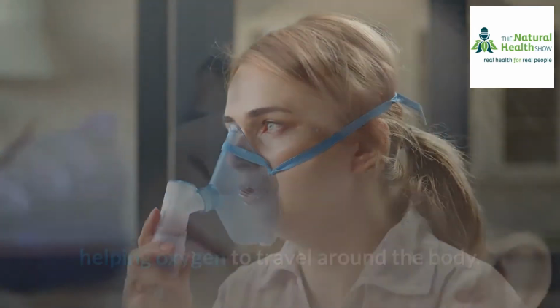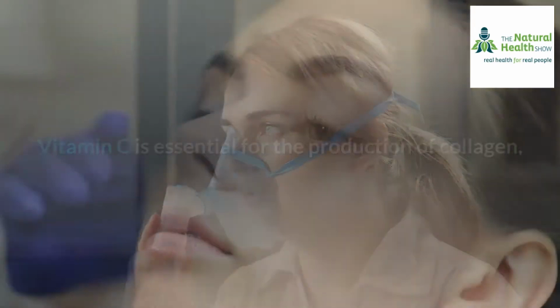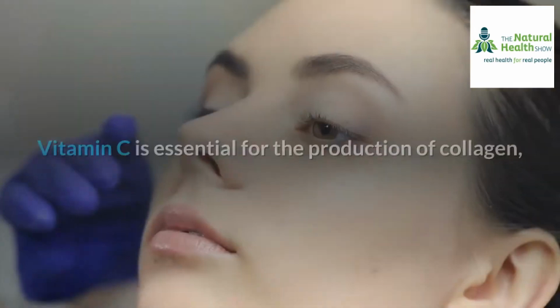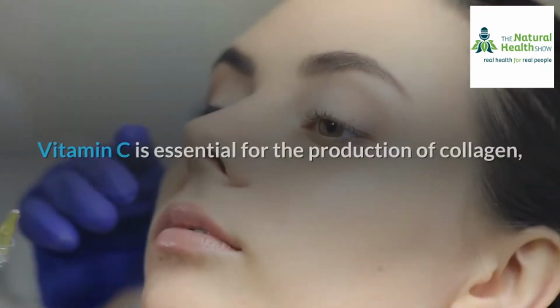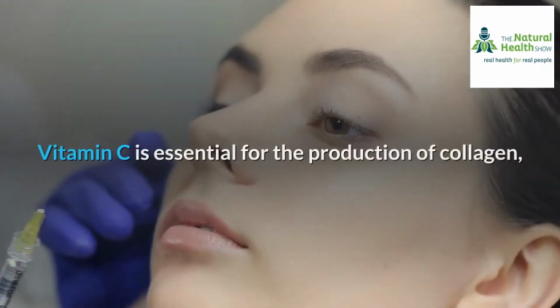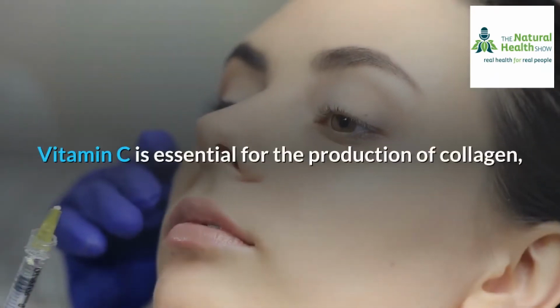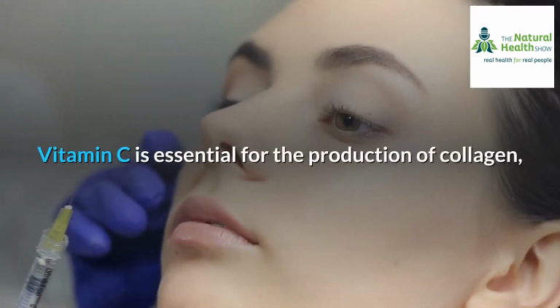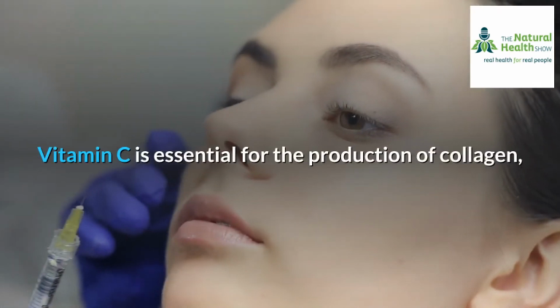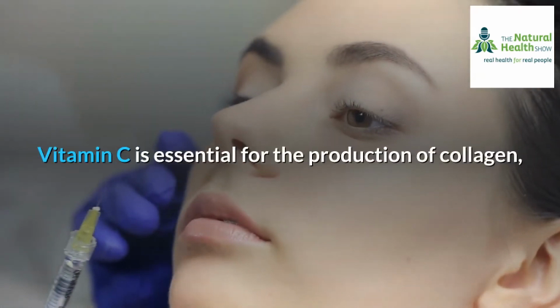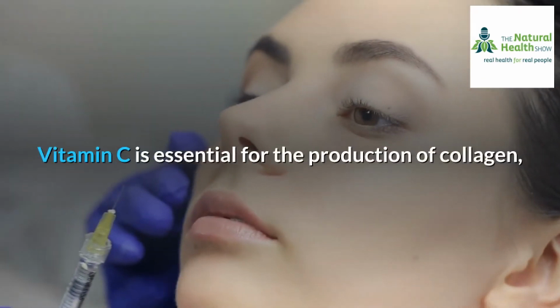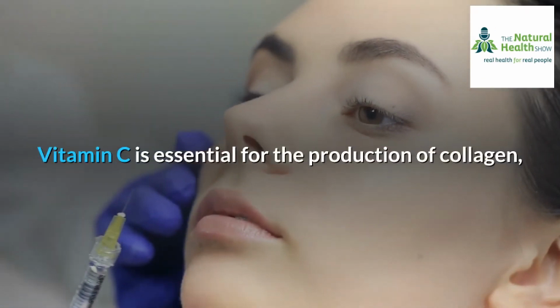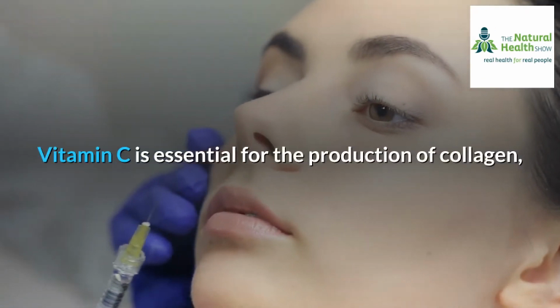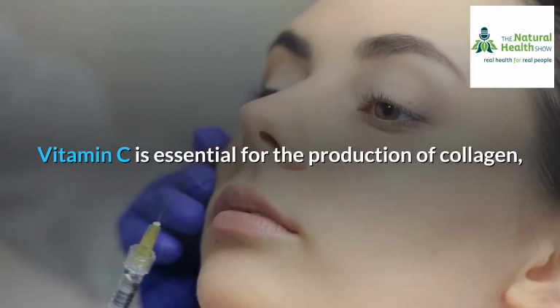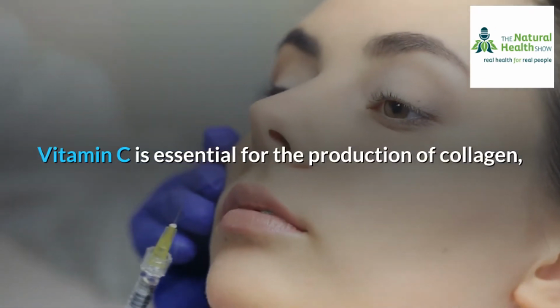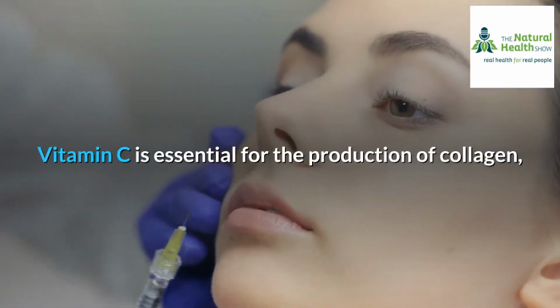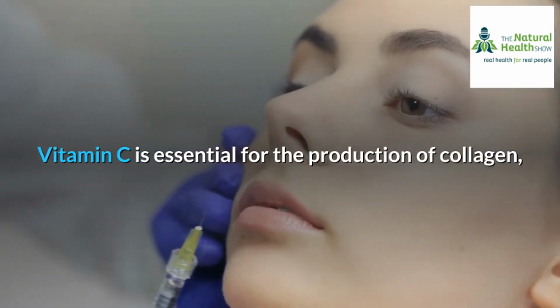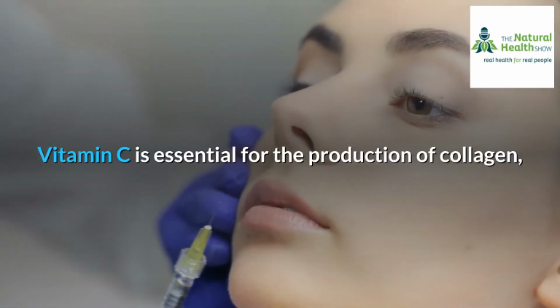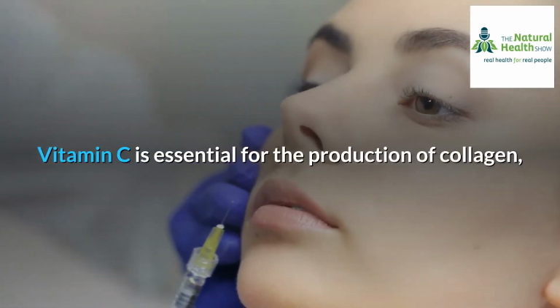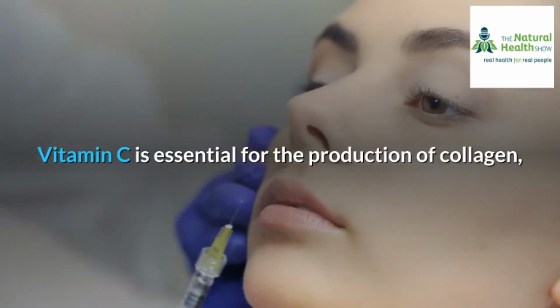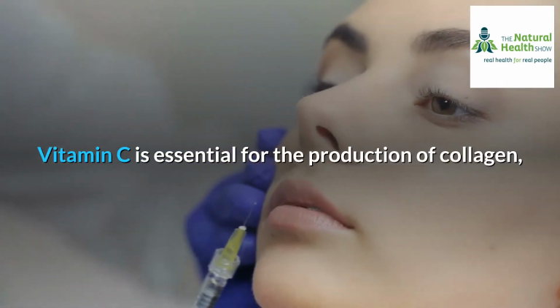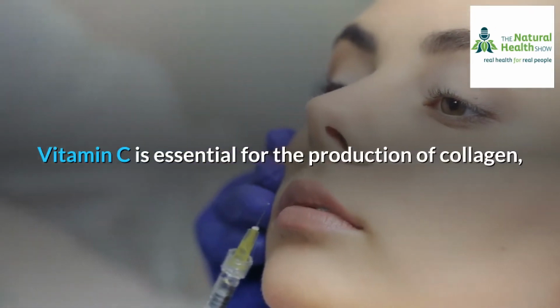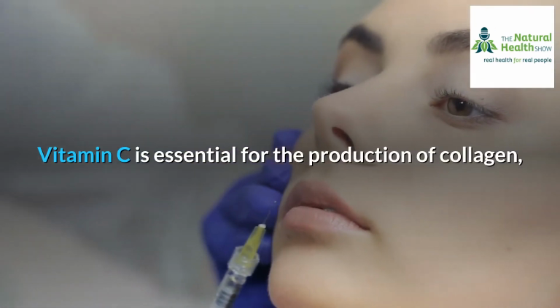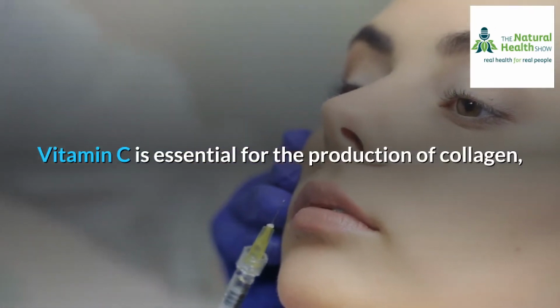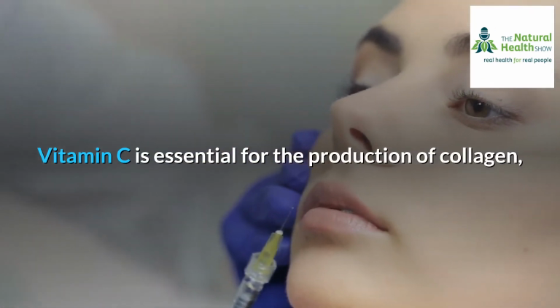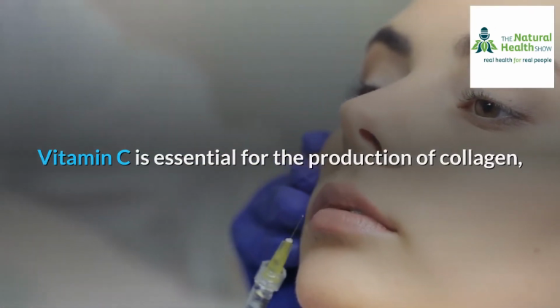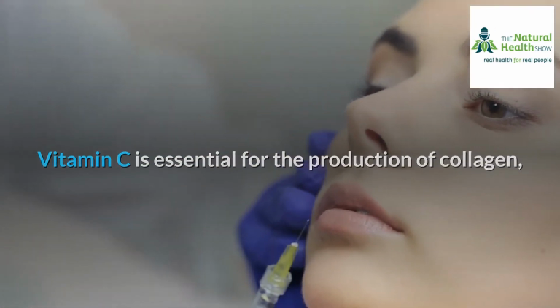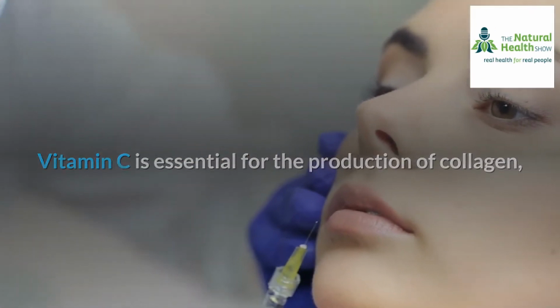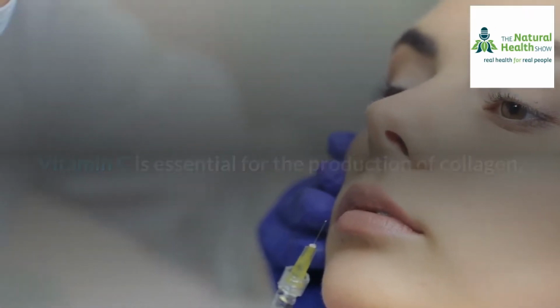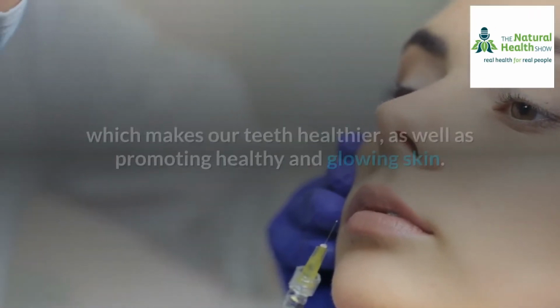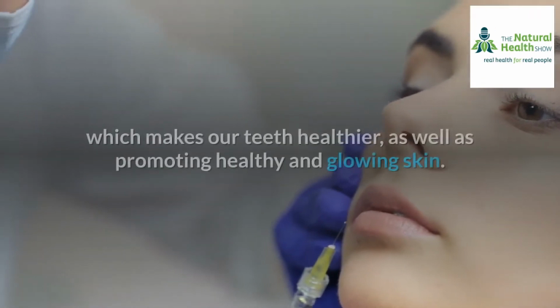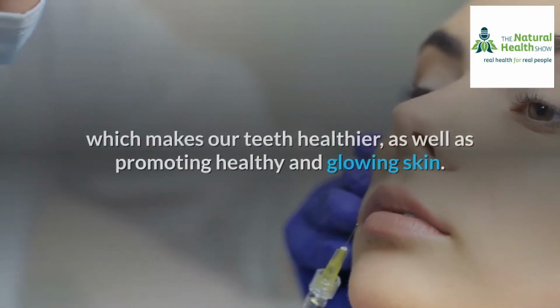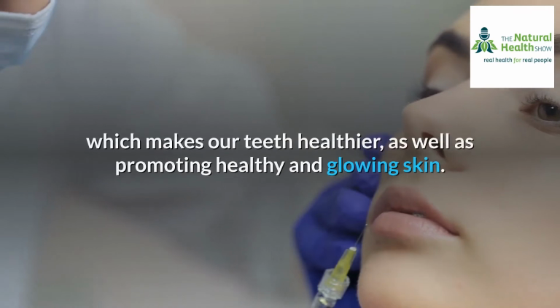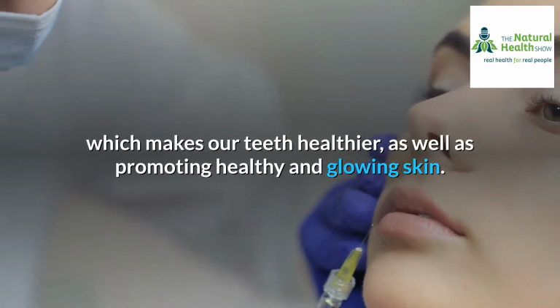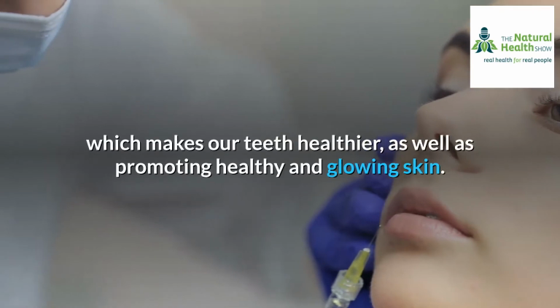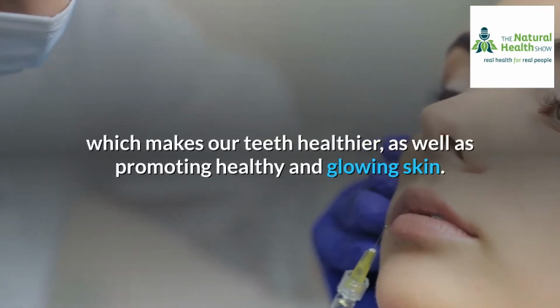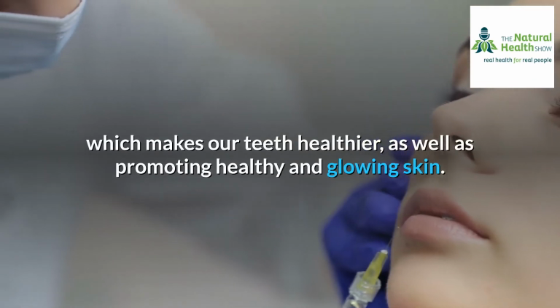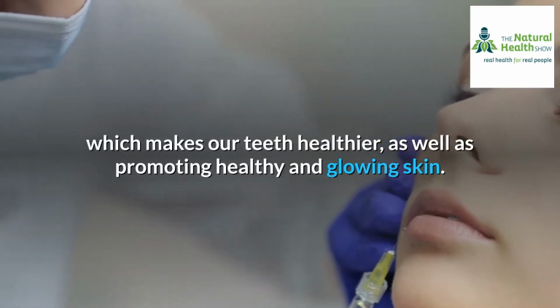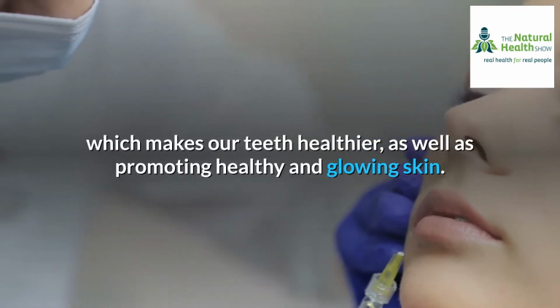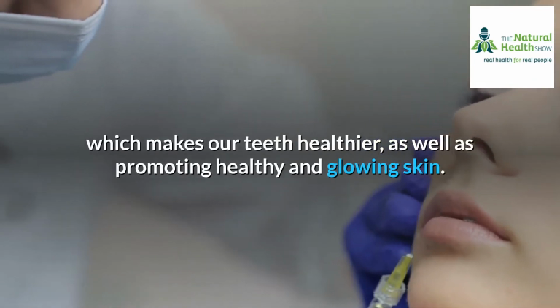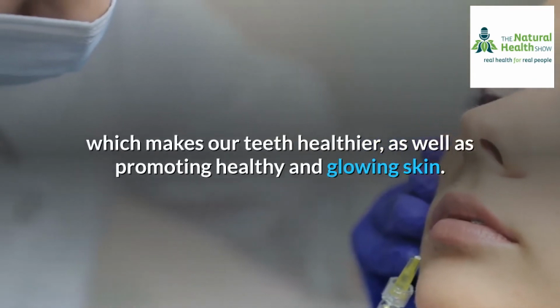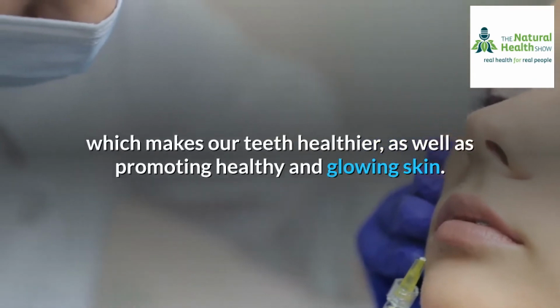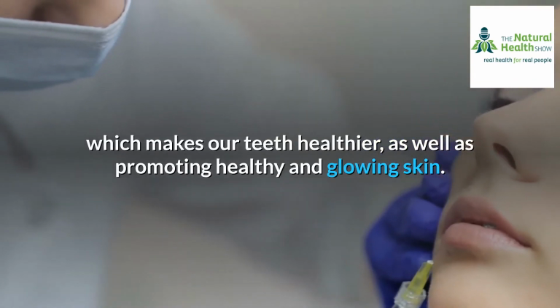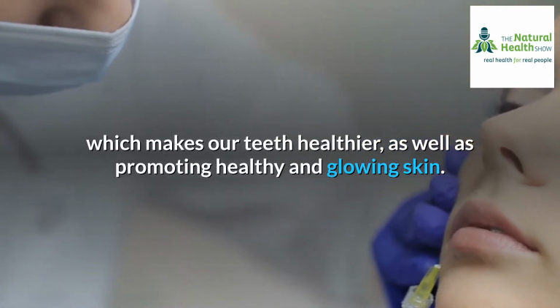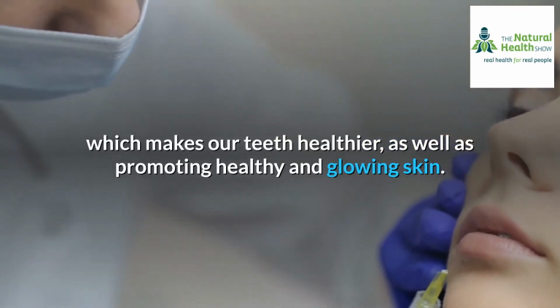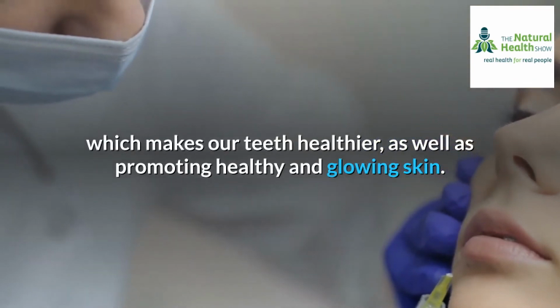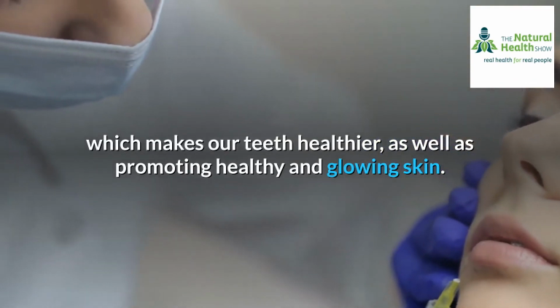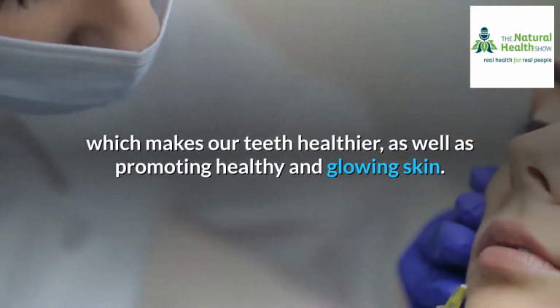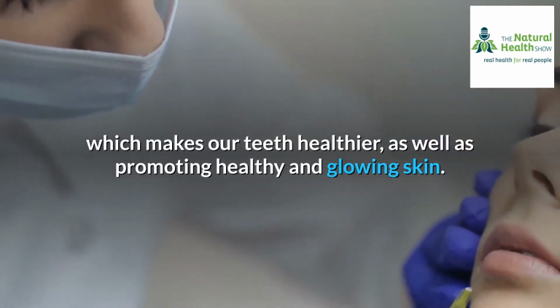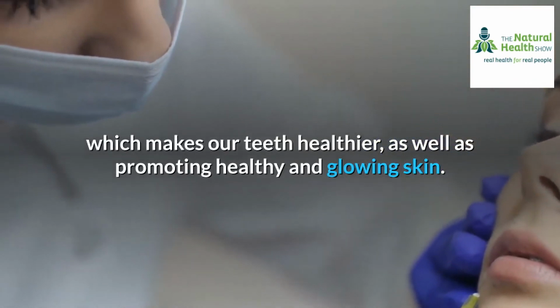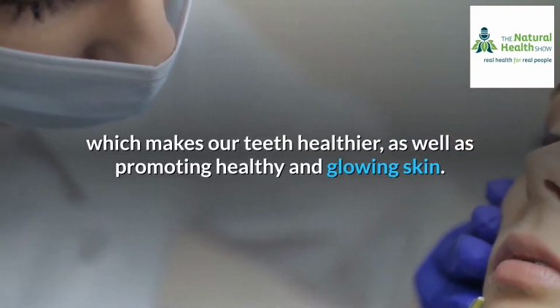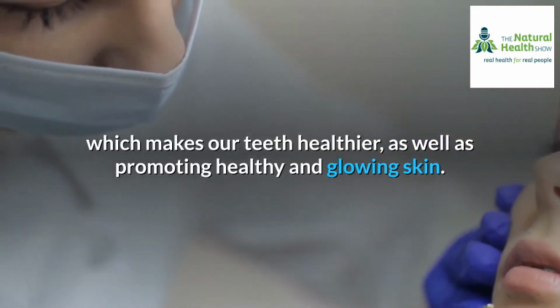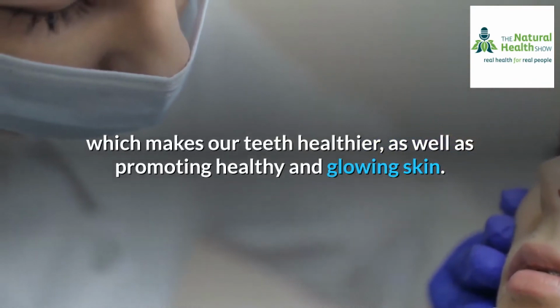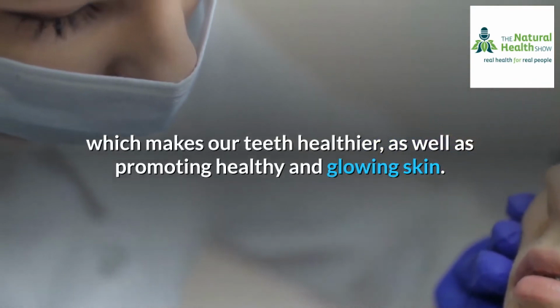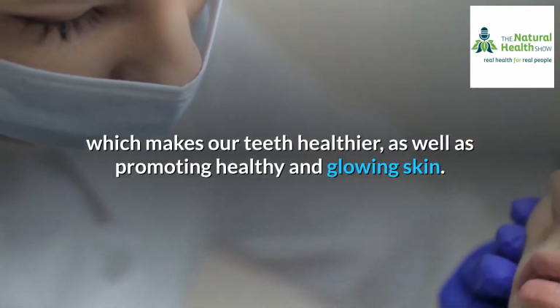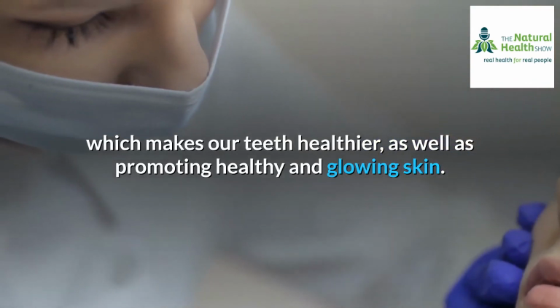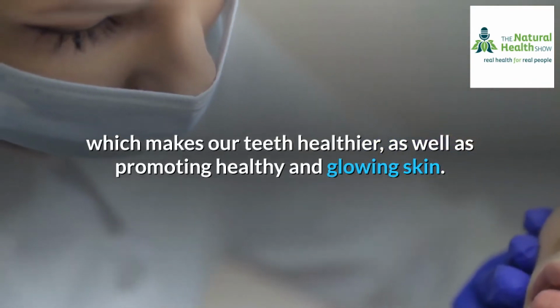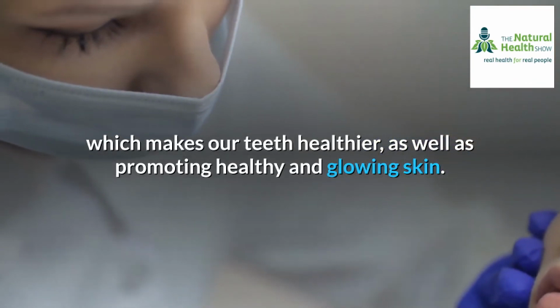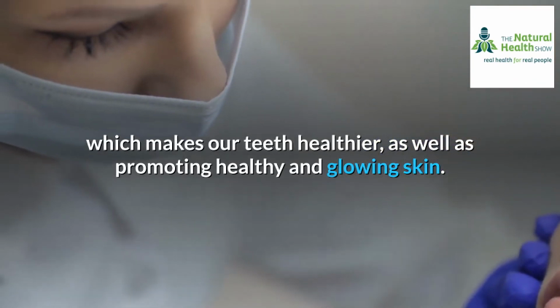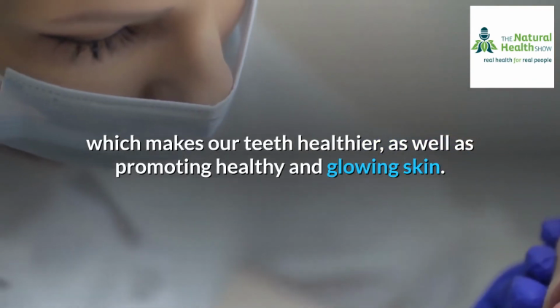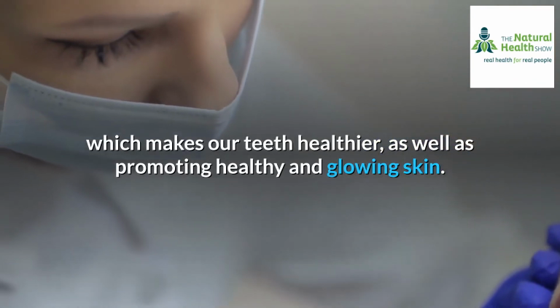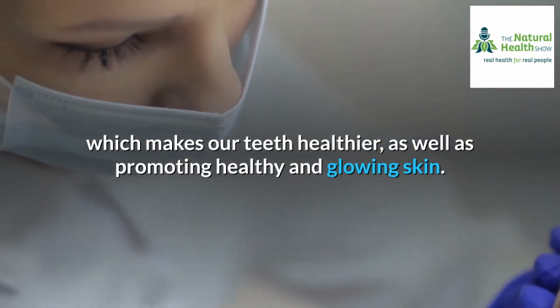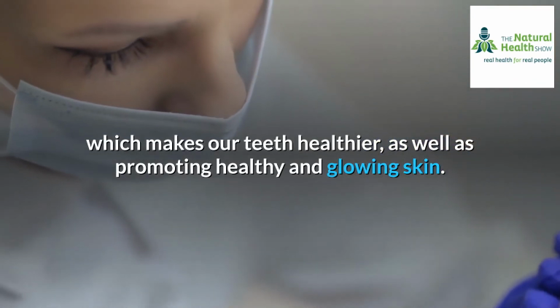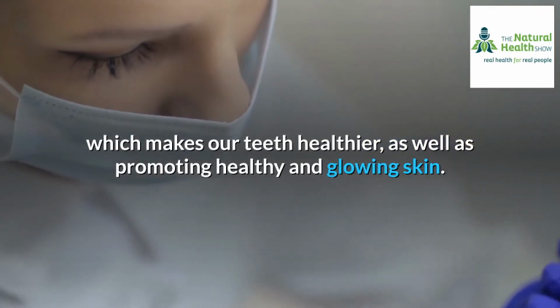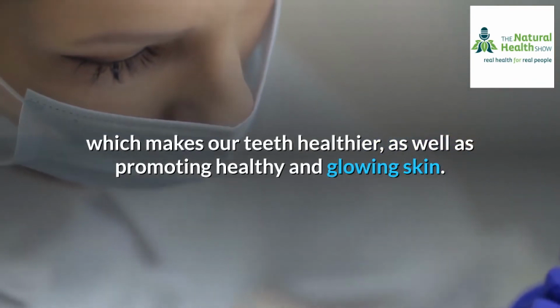Vitamin C is essential for the production of collagen, which makes our teeth healthier, as well as promoting healthy and glowing skin.